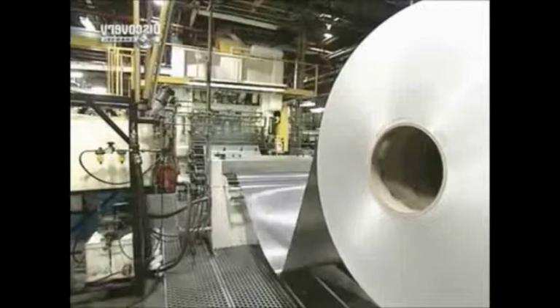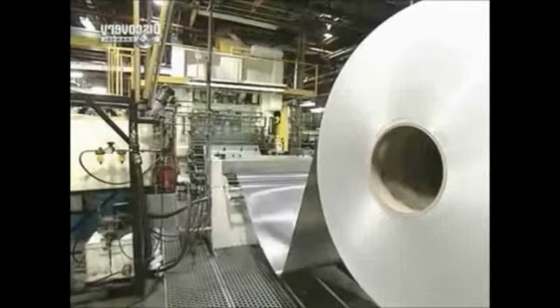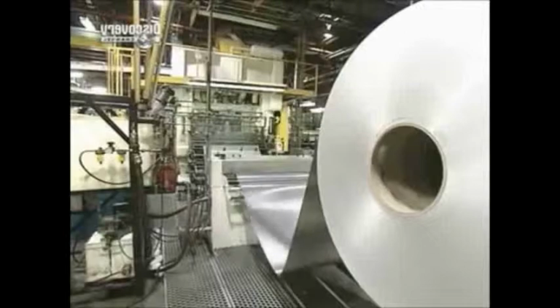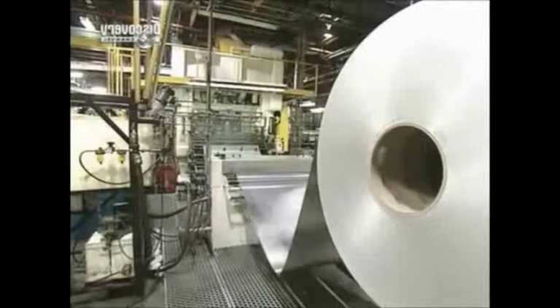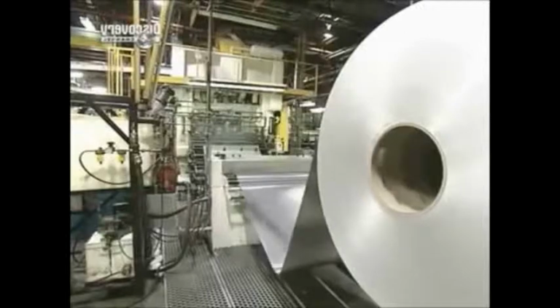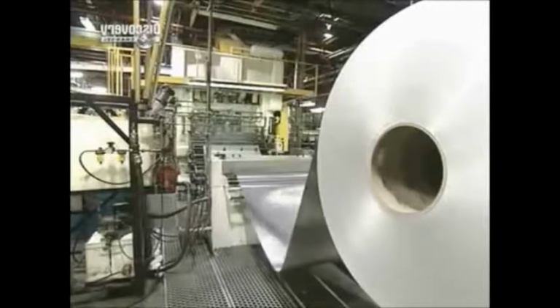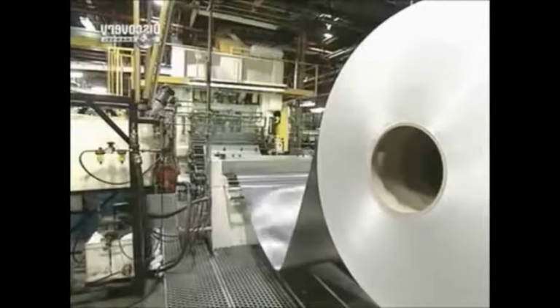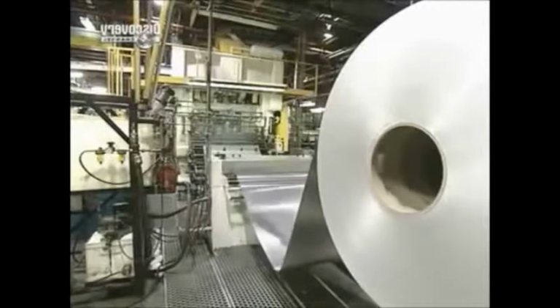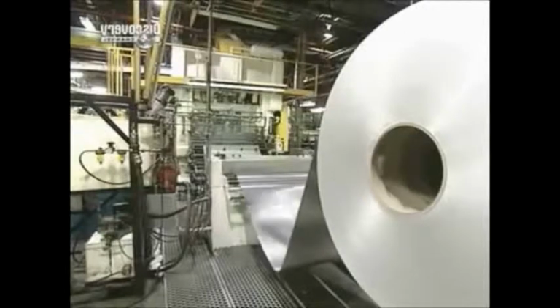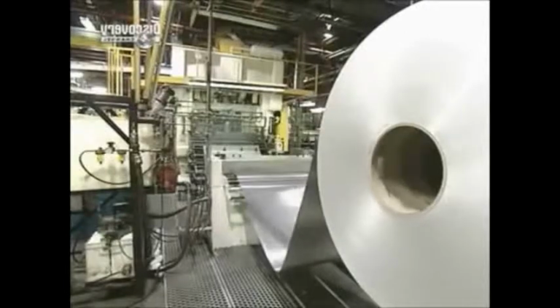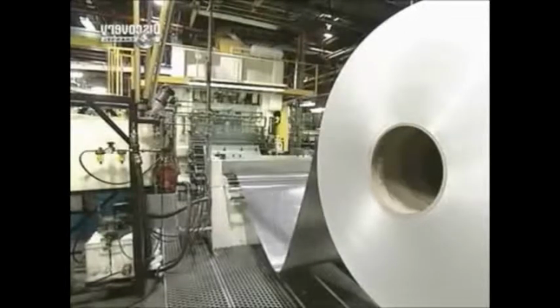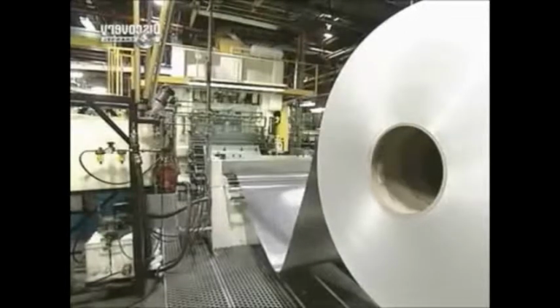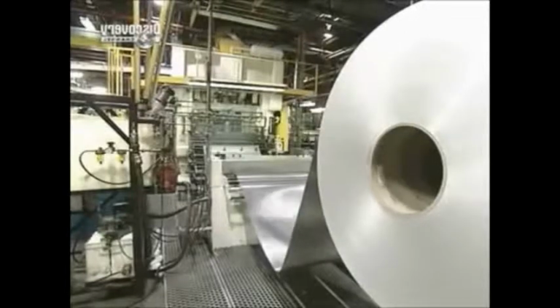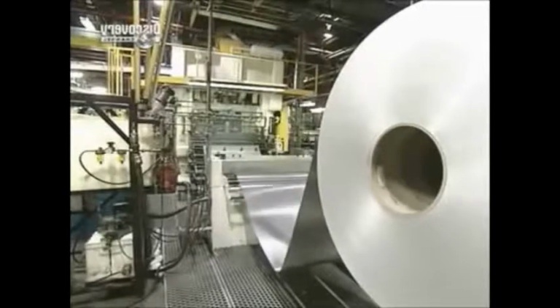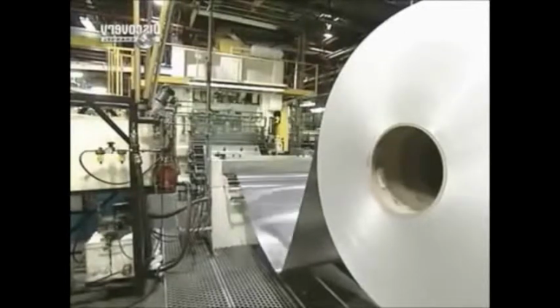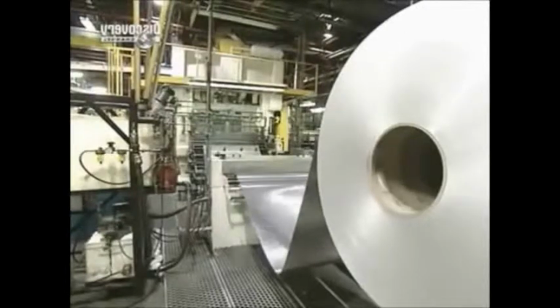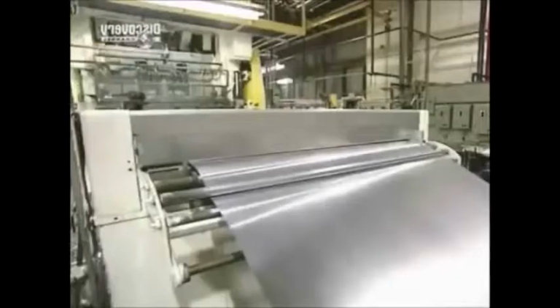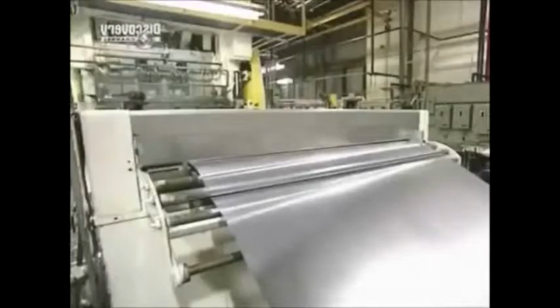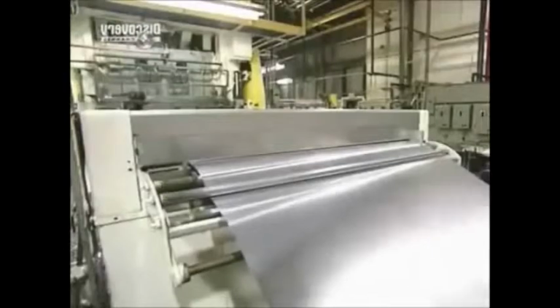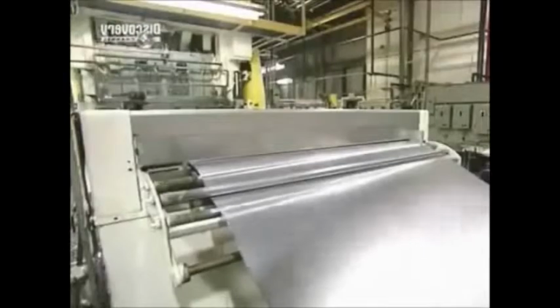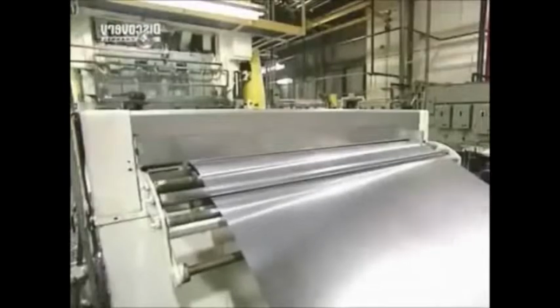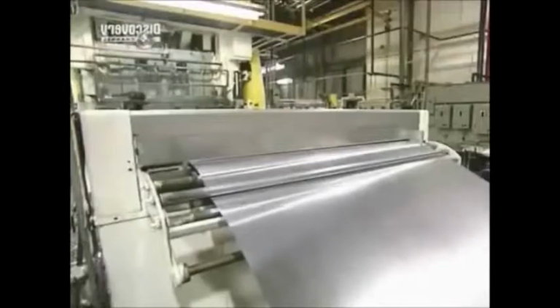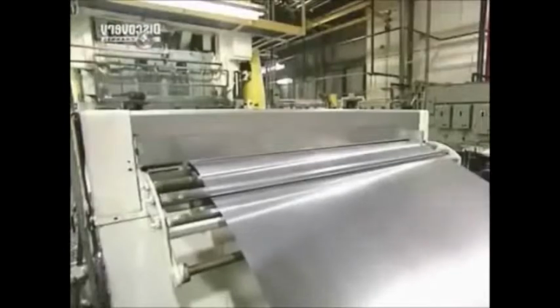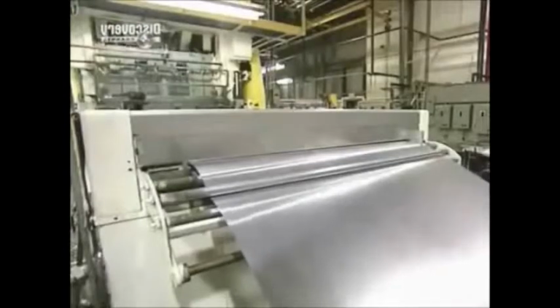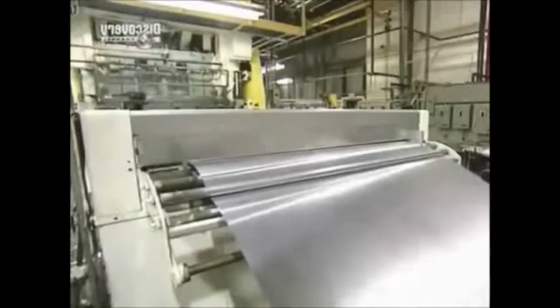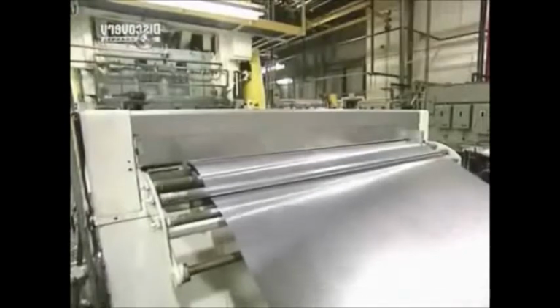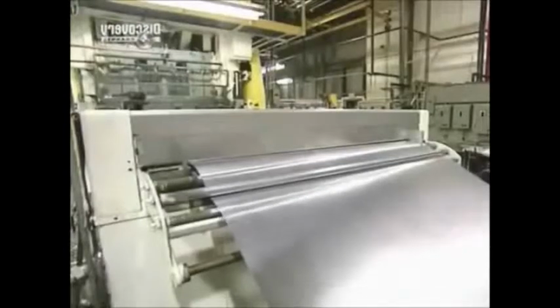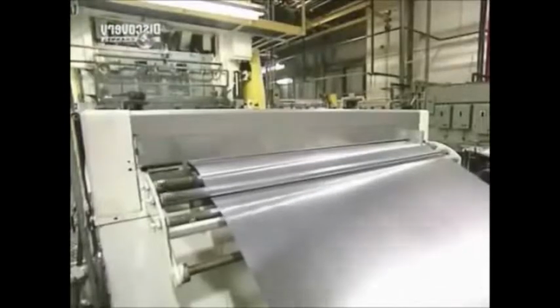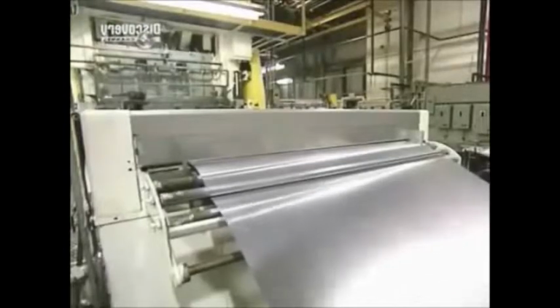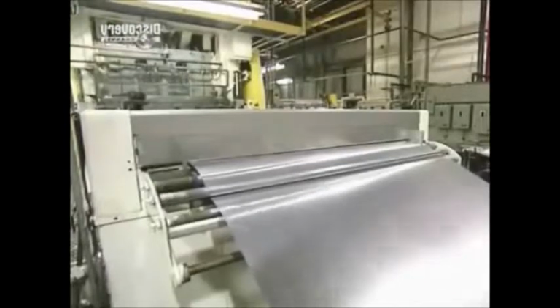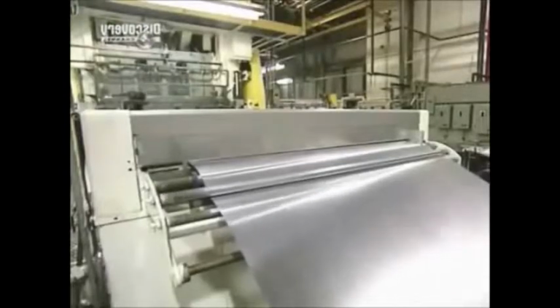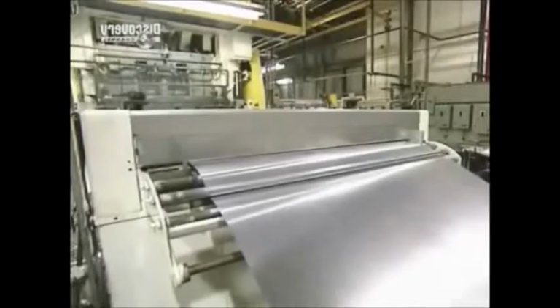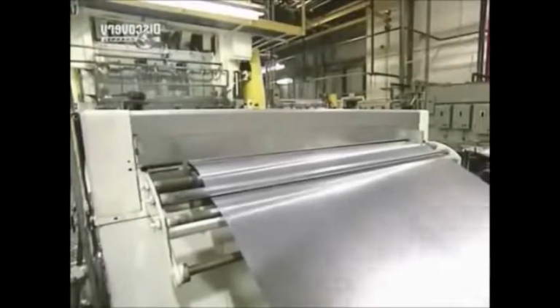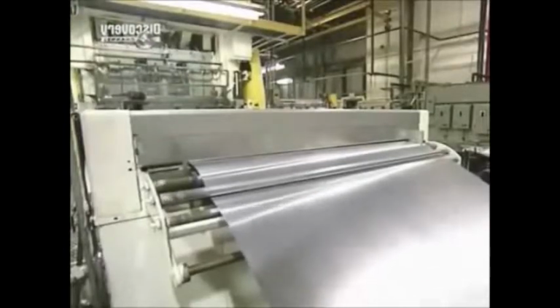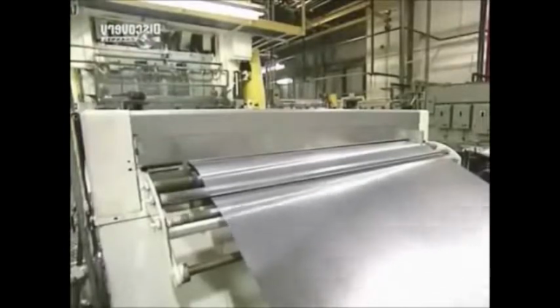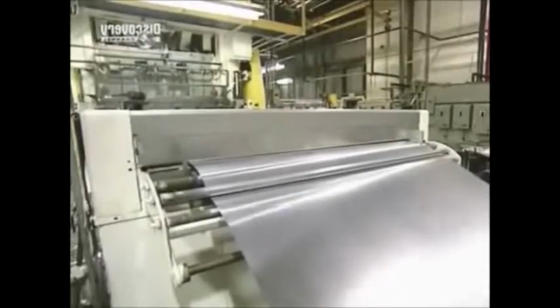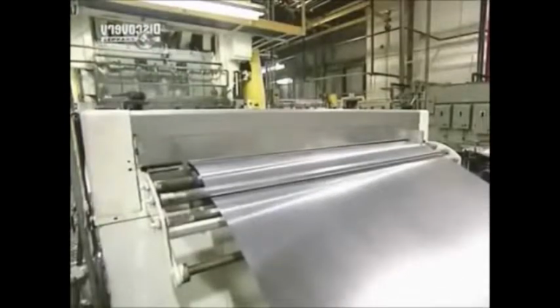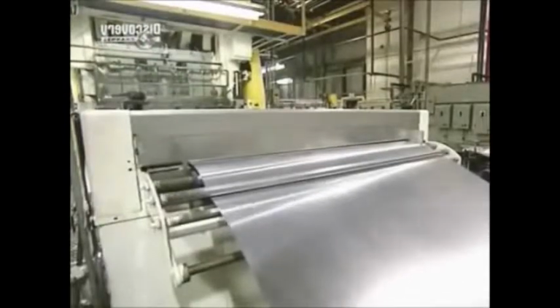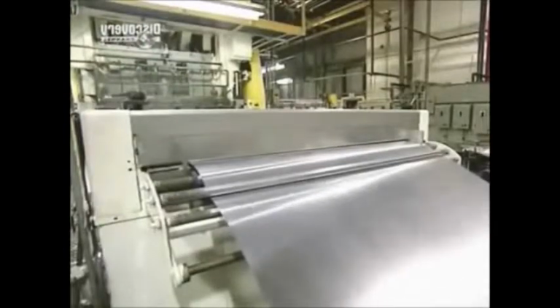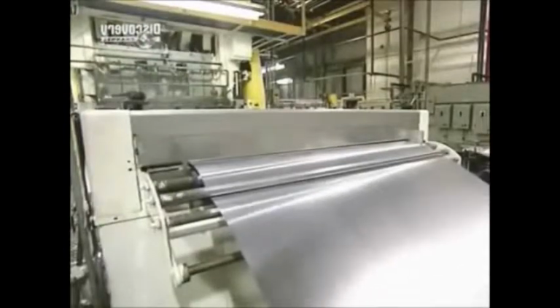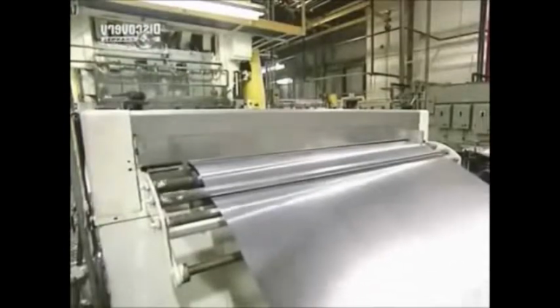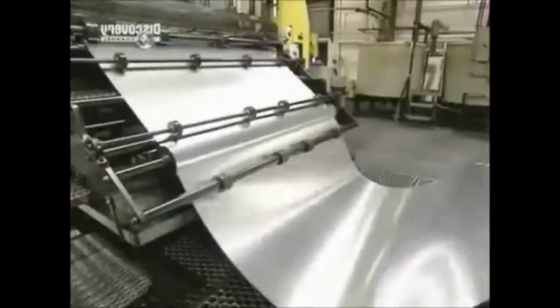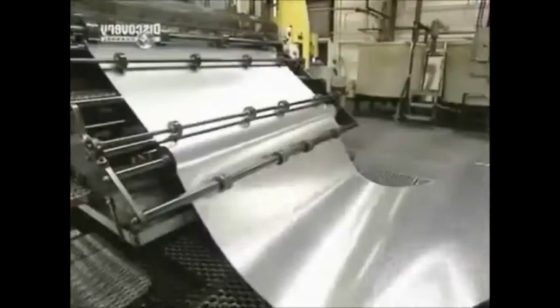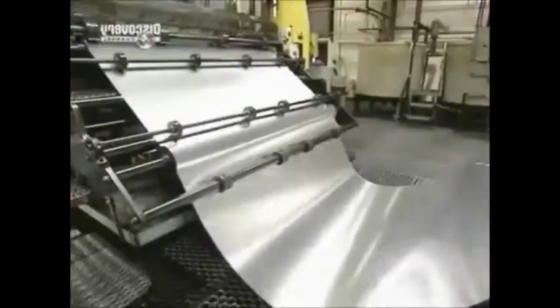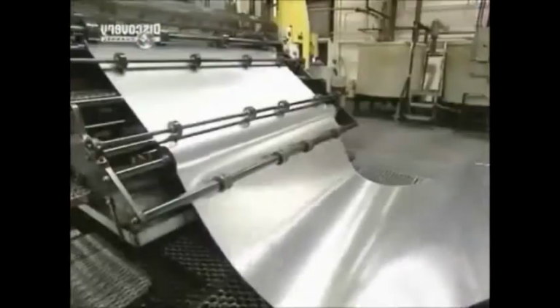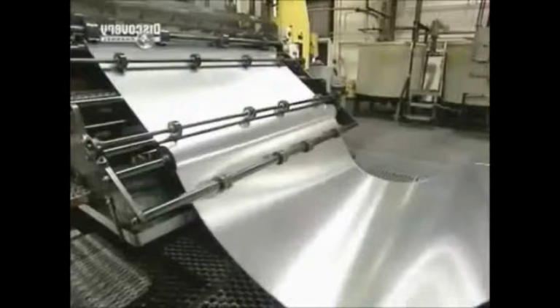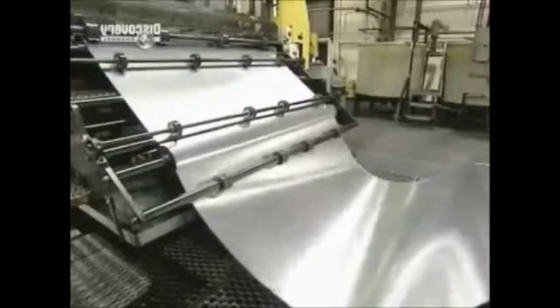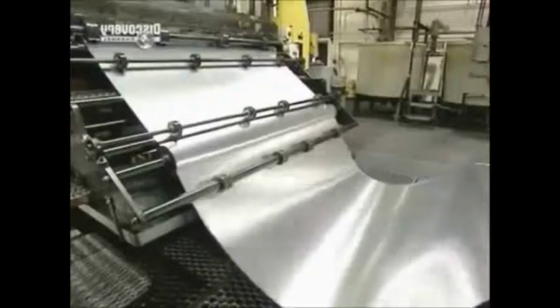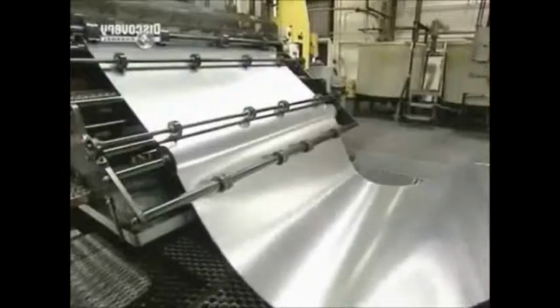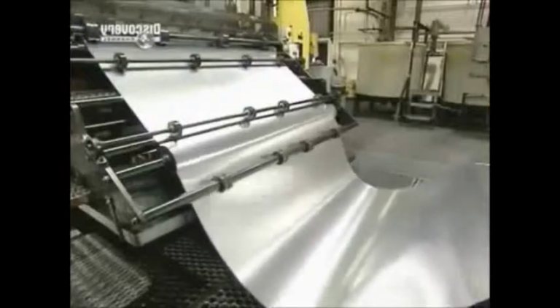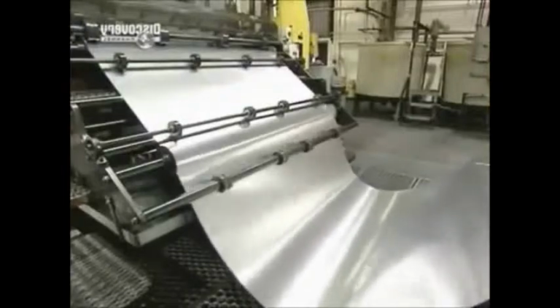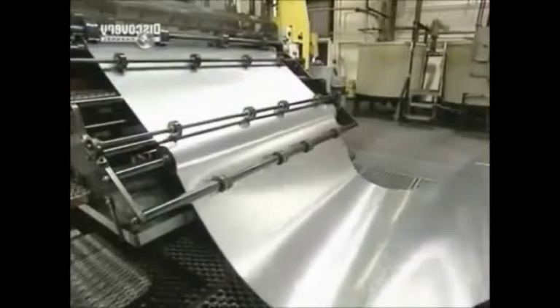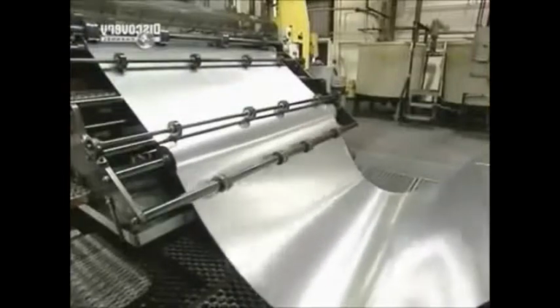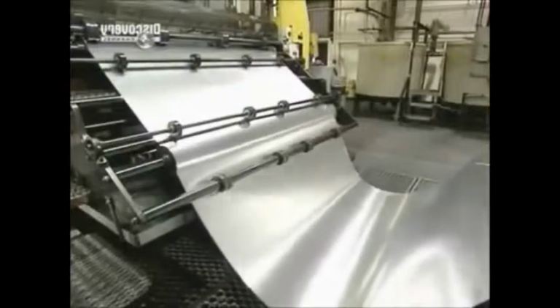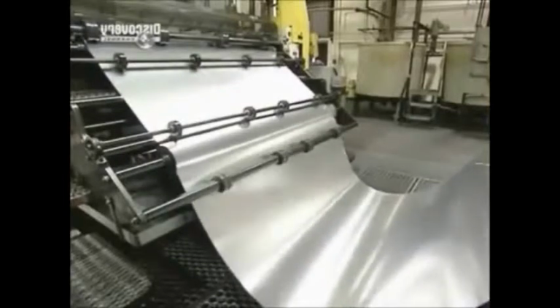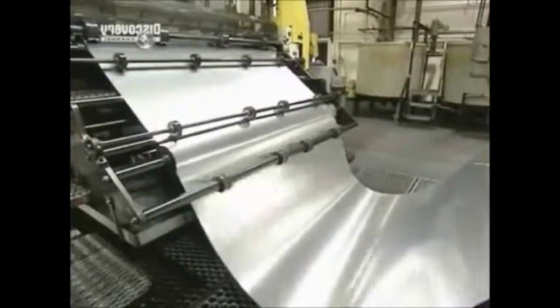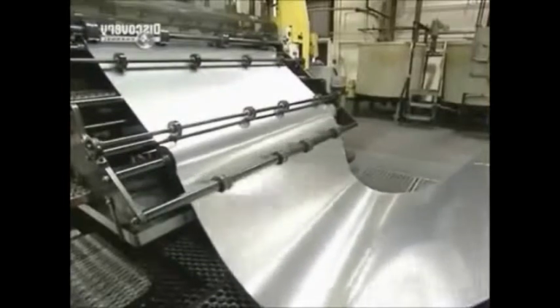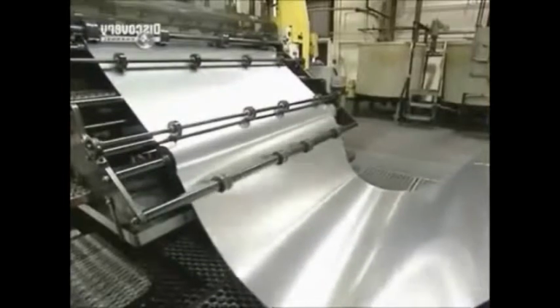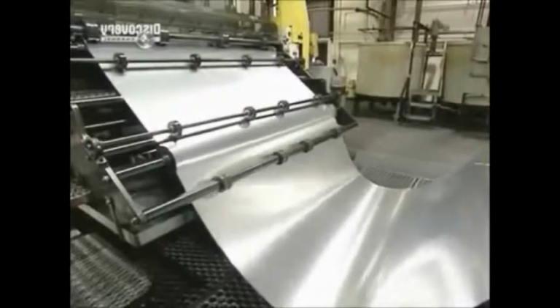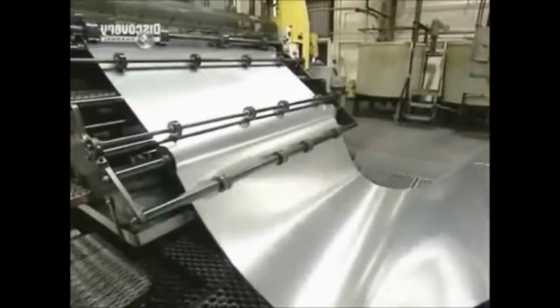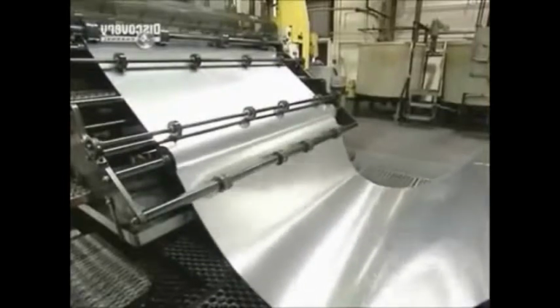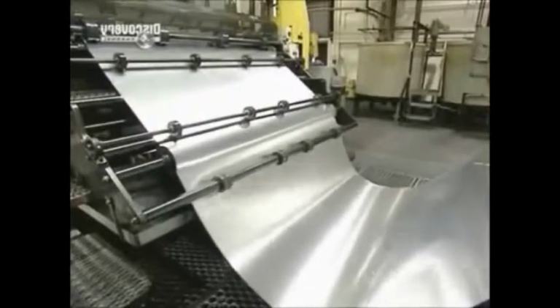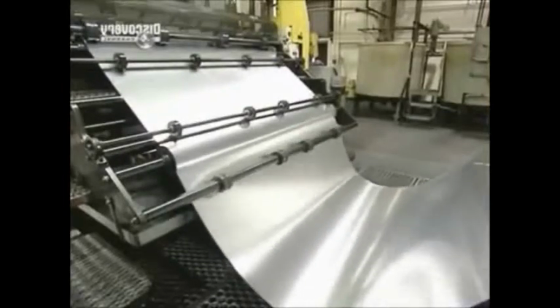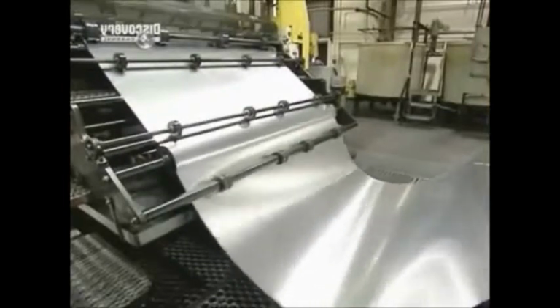The sheet is about a metre and a half wide, and a roll like this is long enough to make three quarters of a million drink cans.